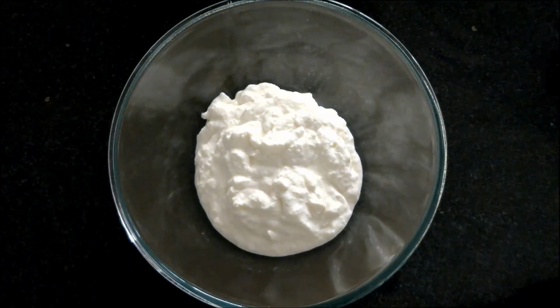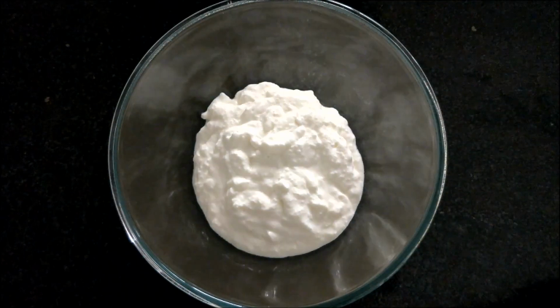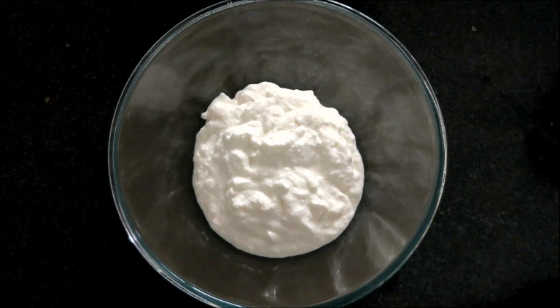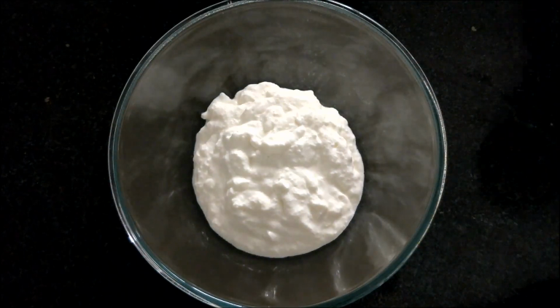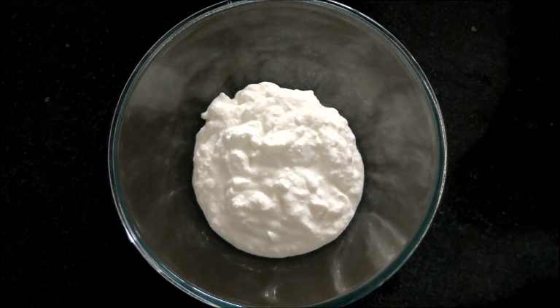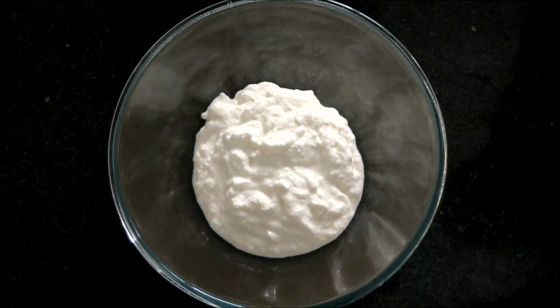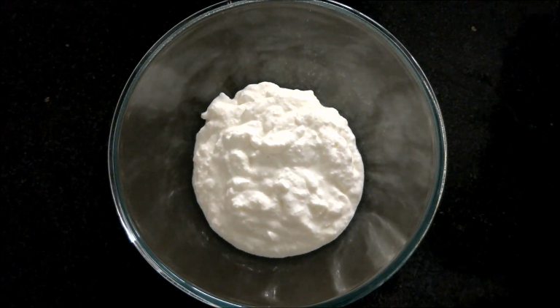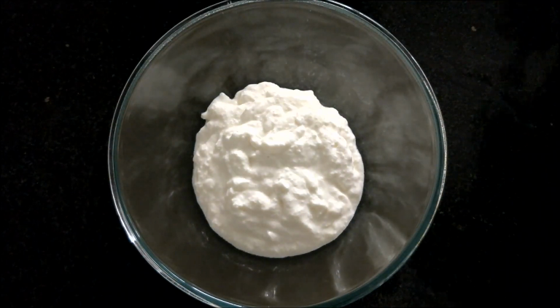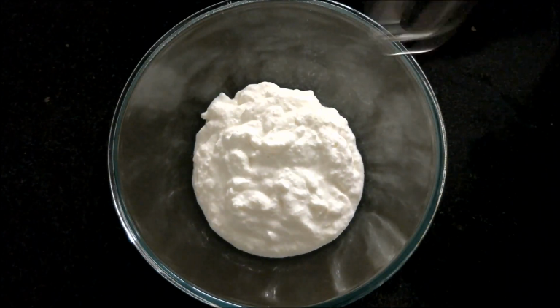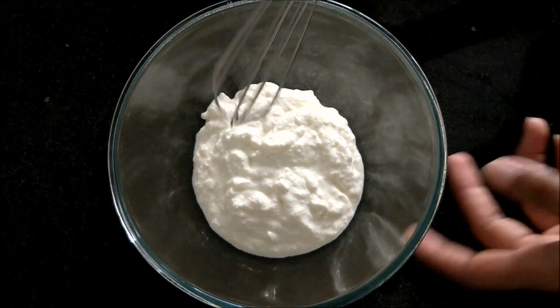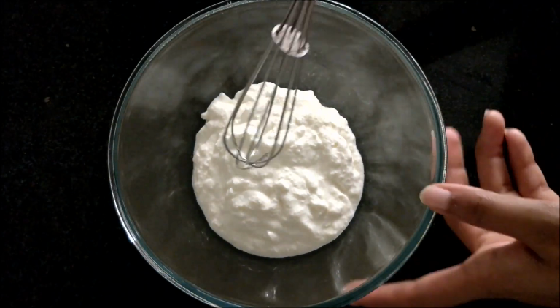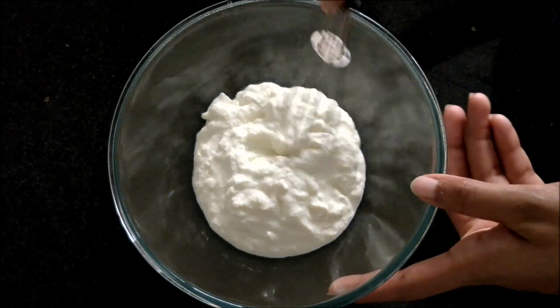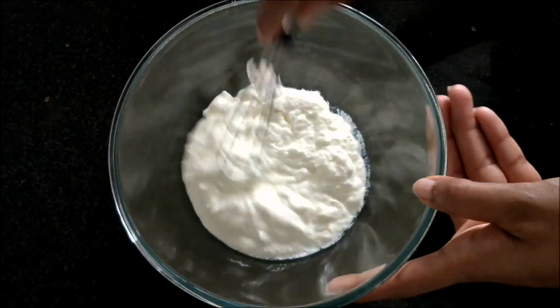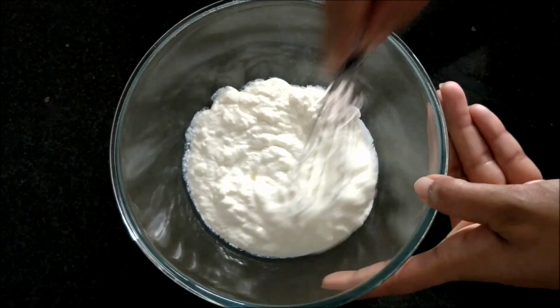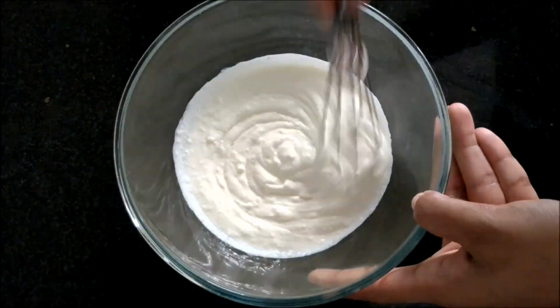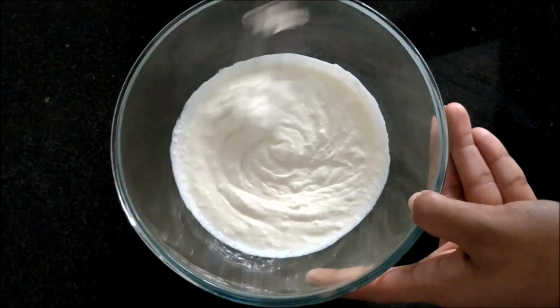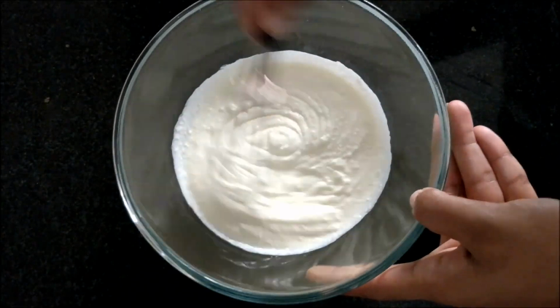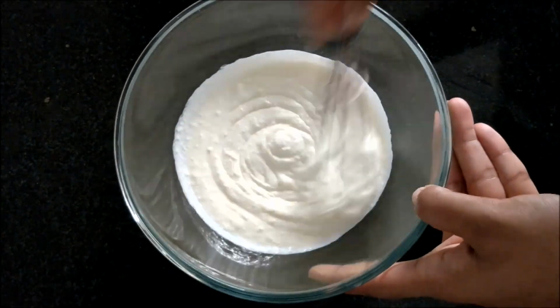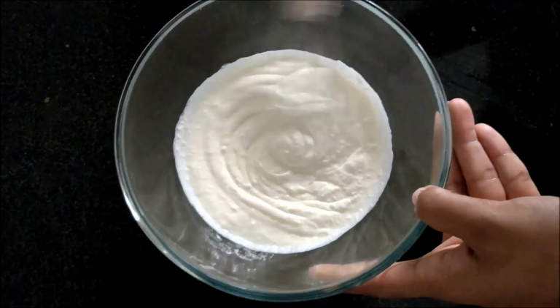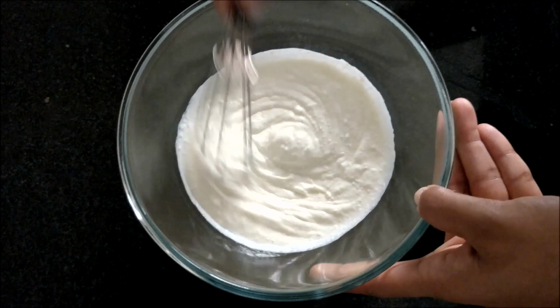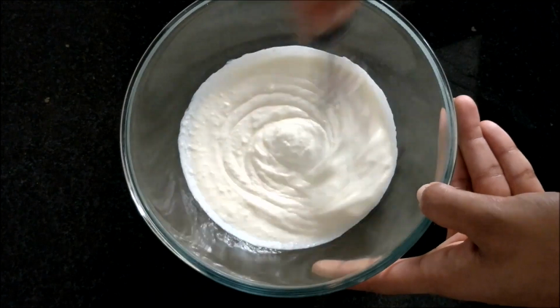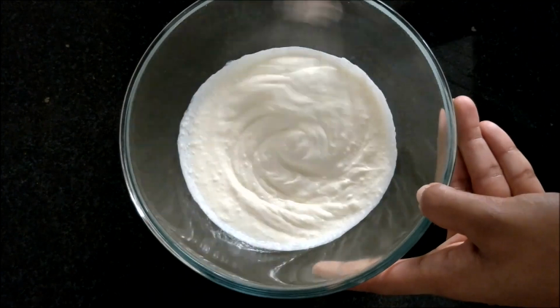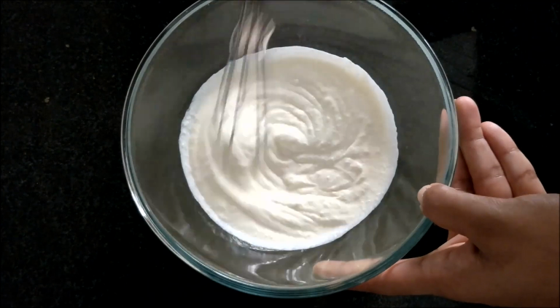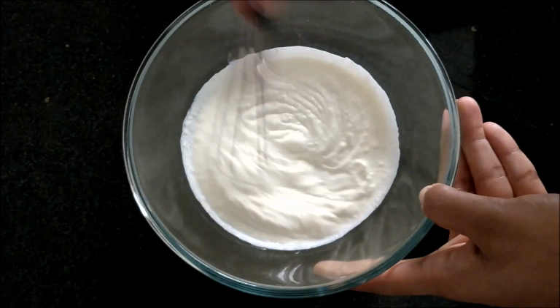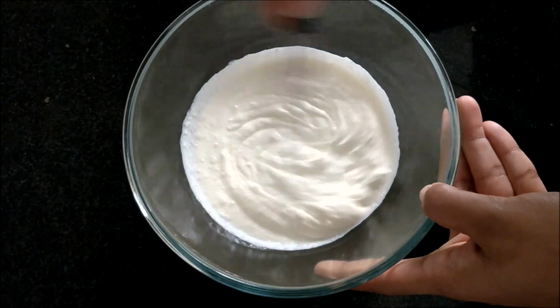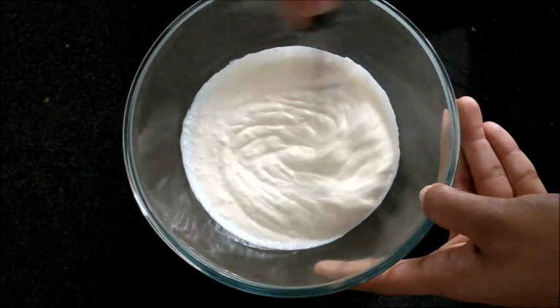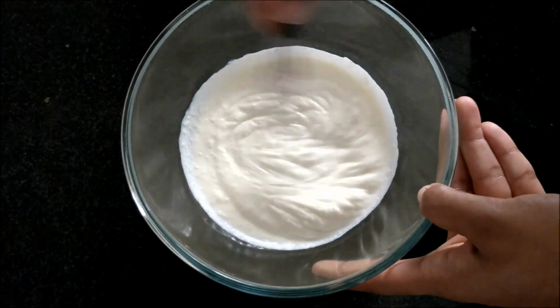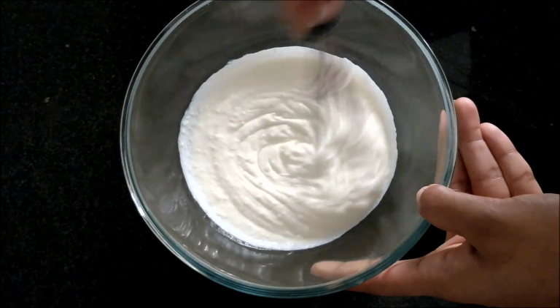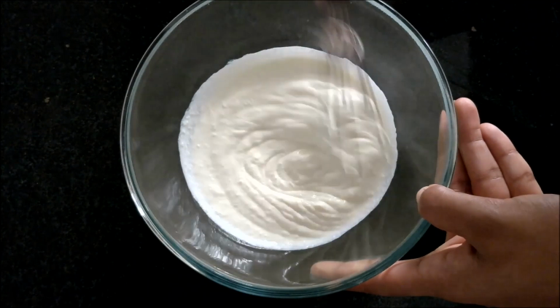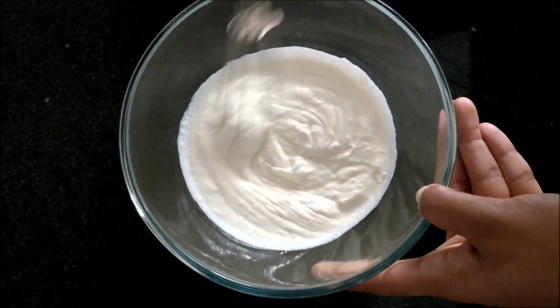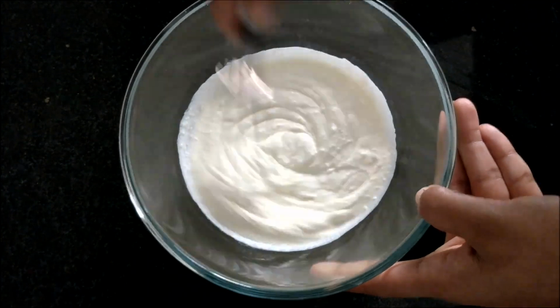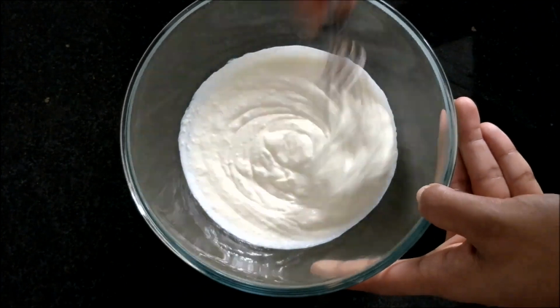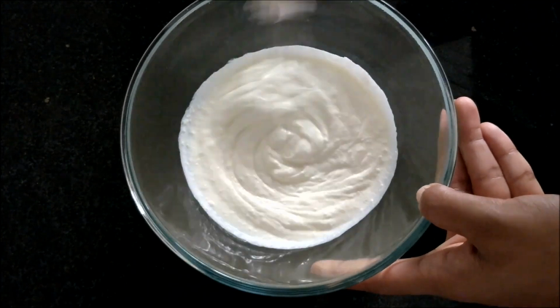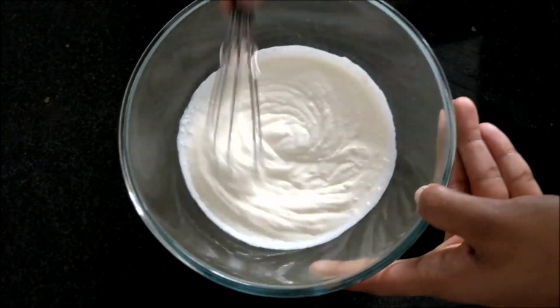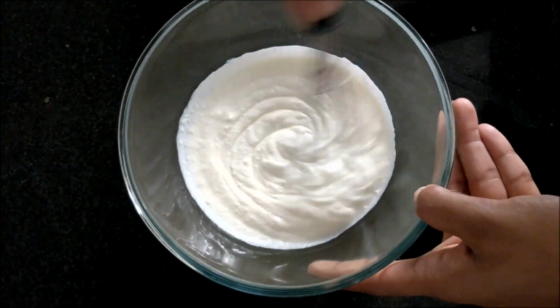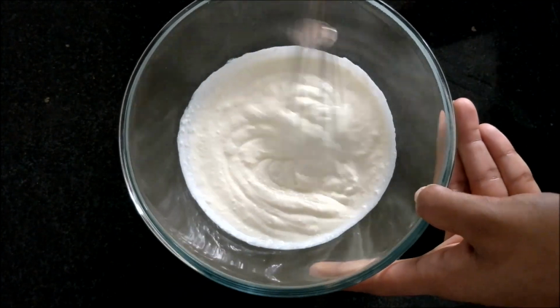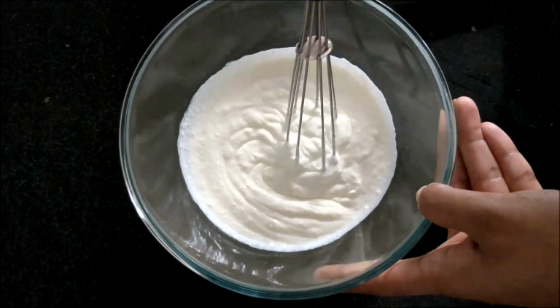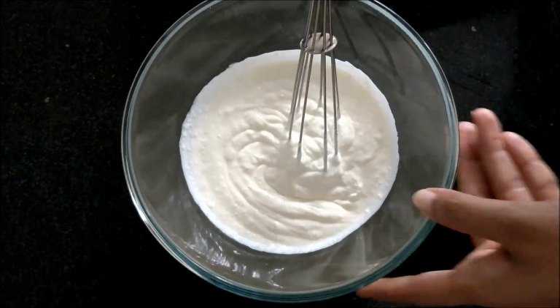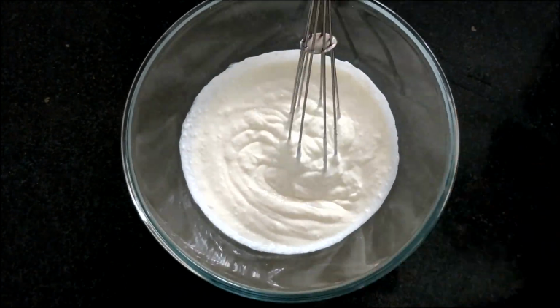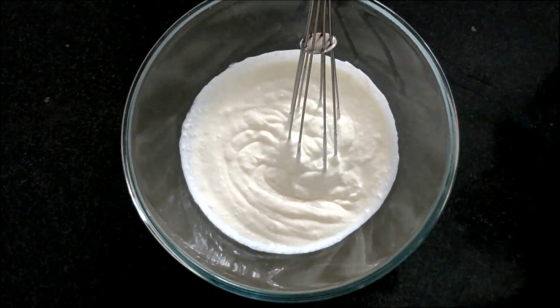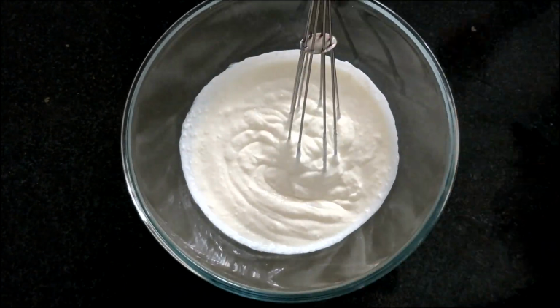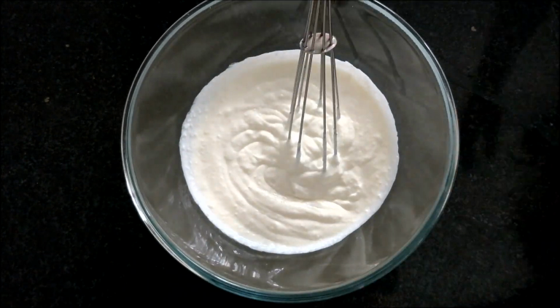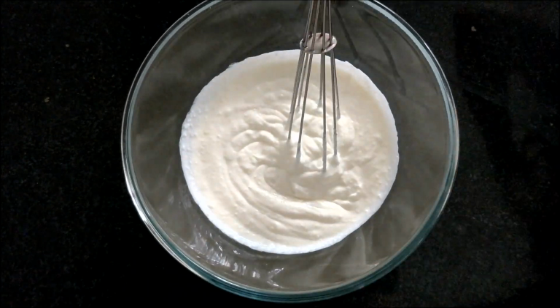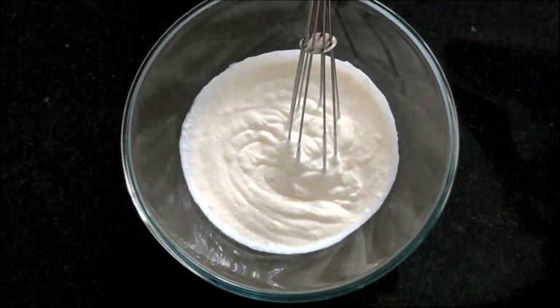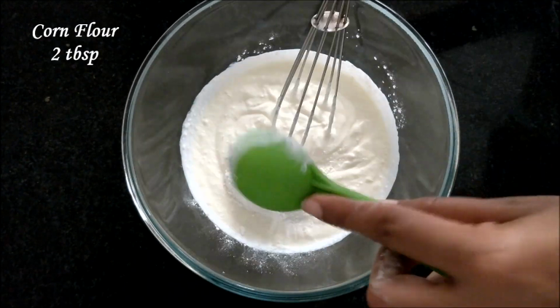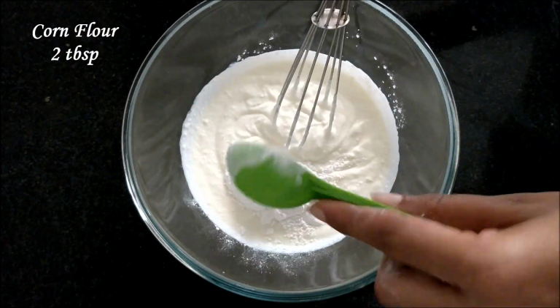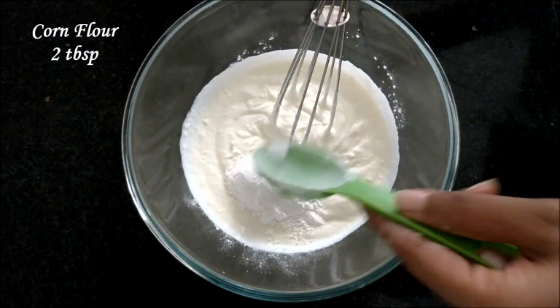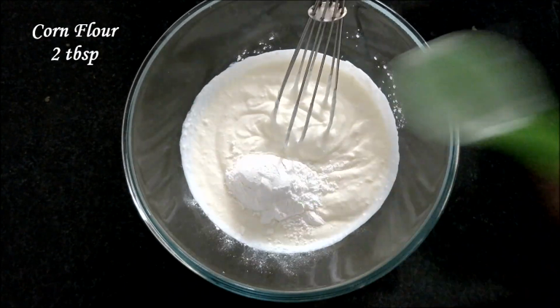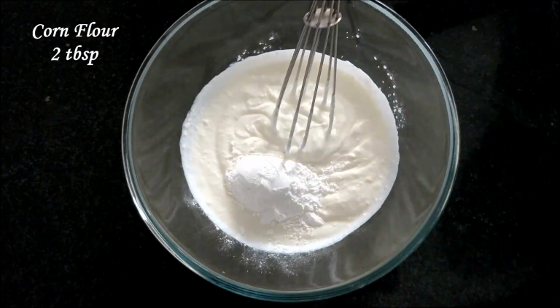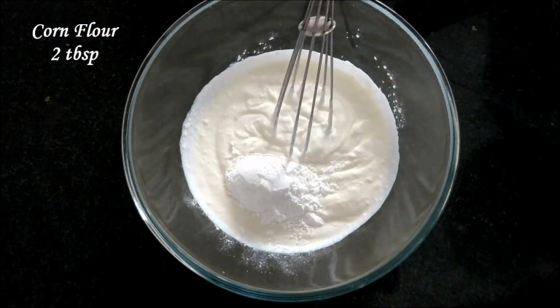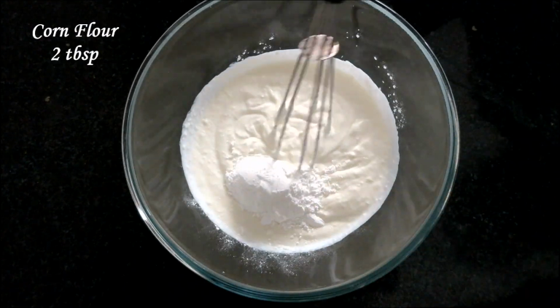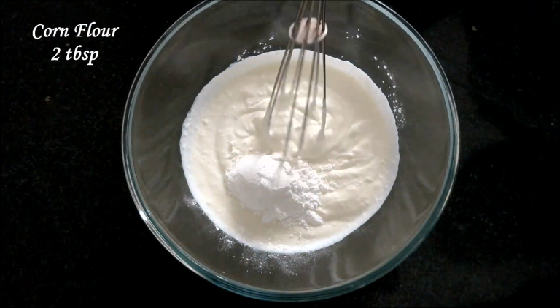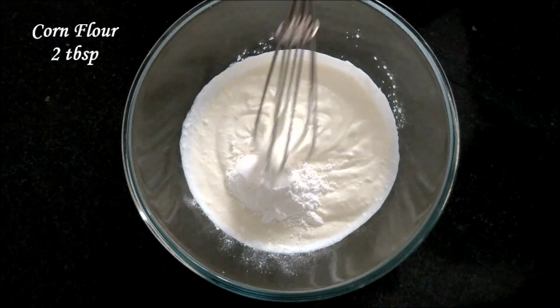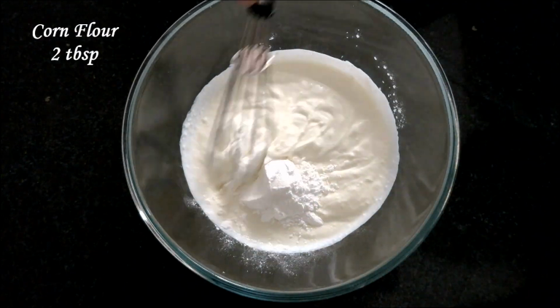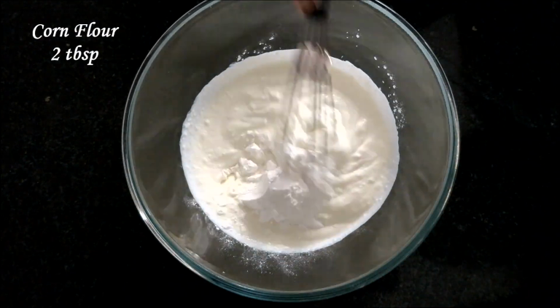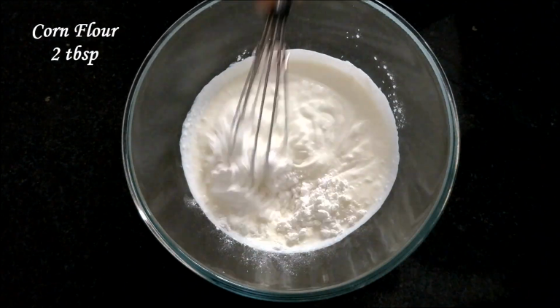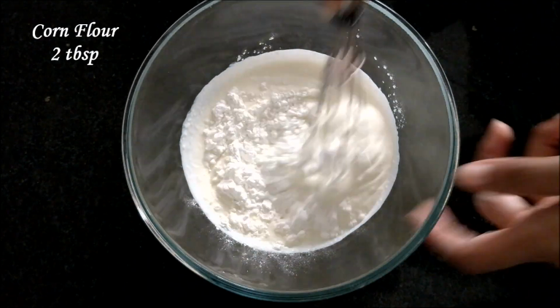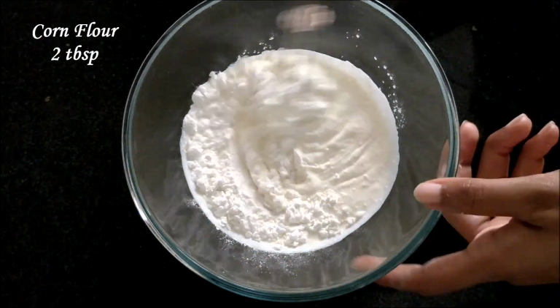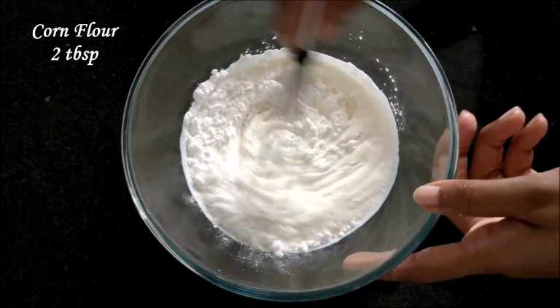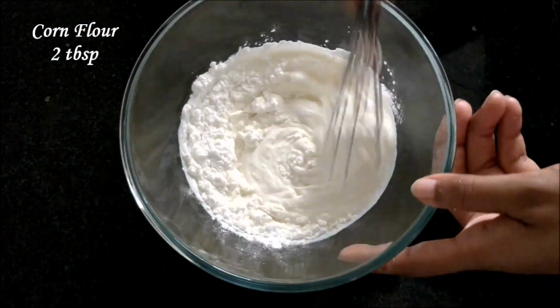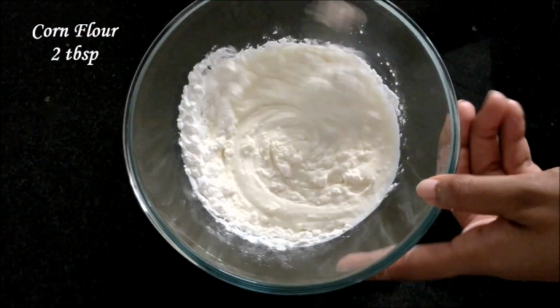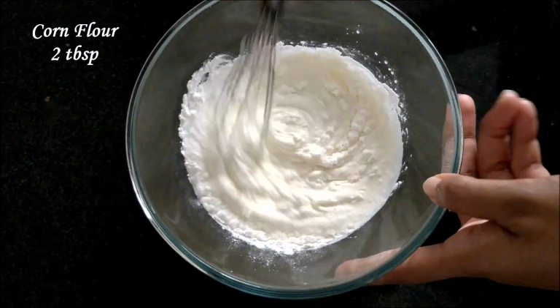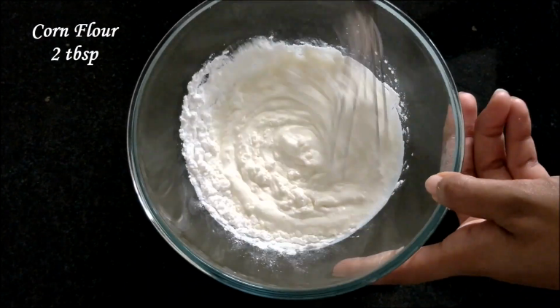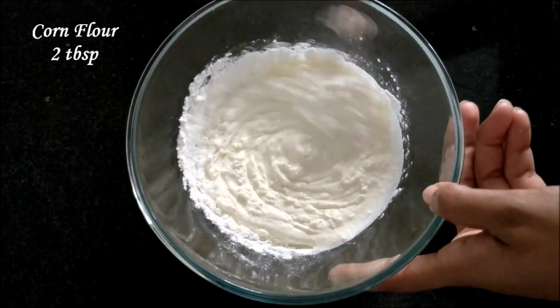Whisk it up well to remove lumps, then add two tablespoons of corn flour and again mix well.